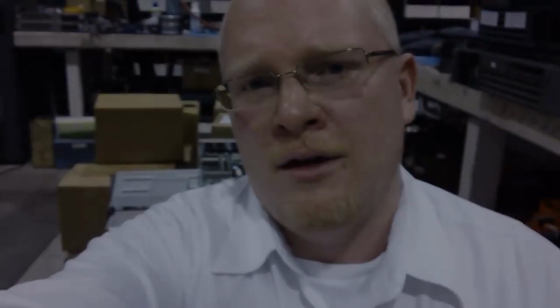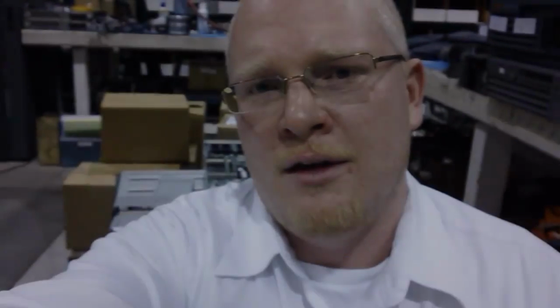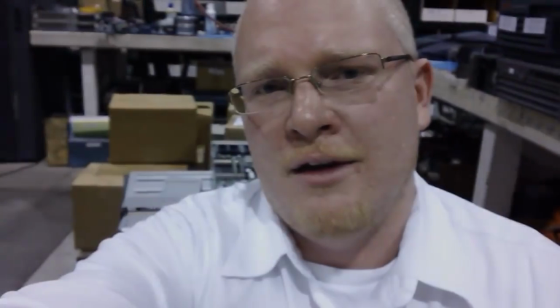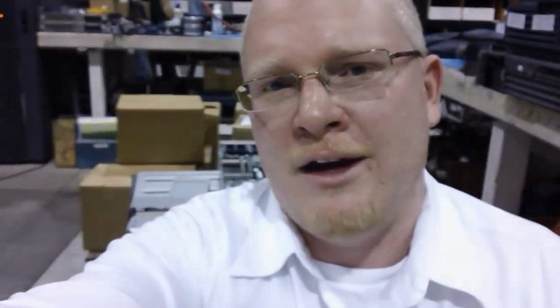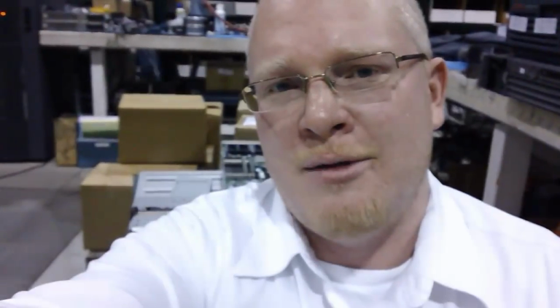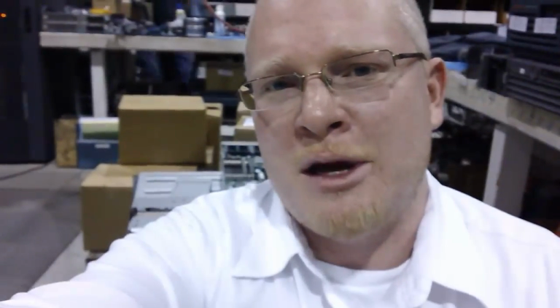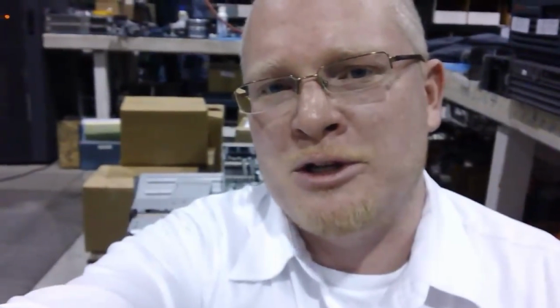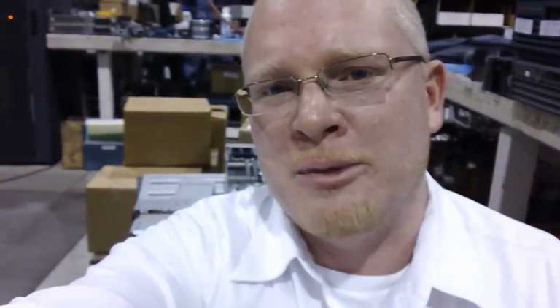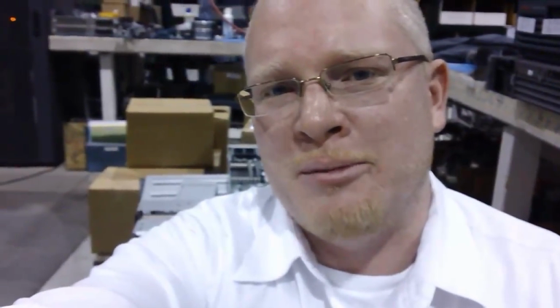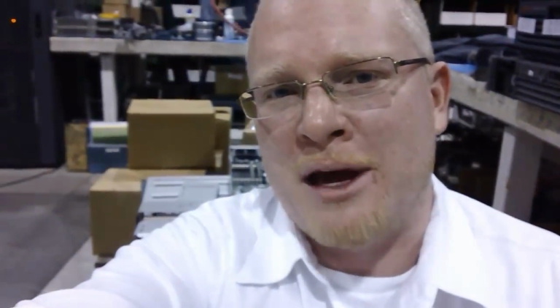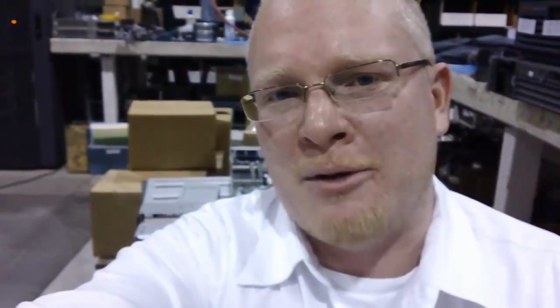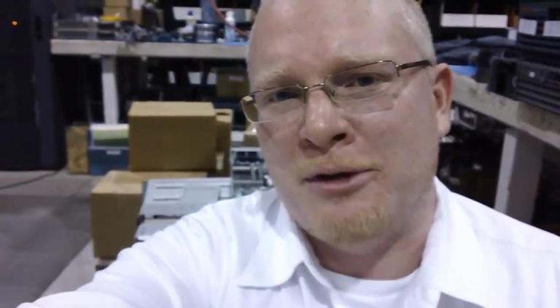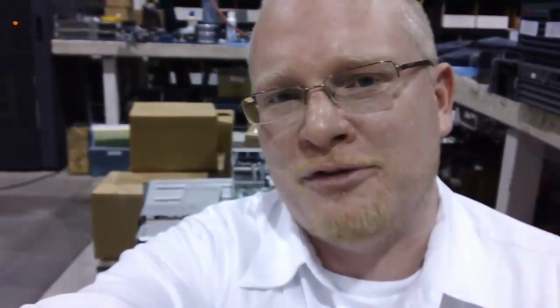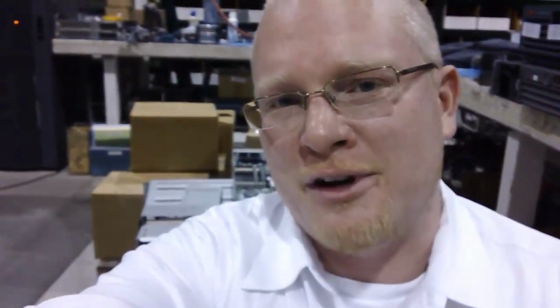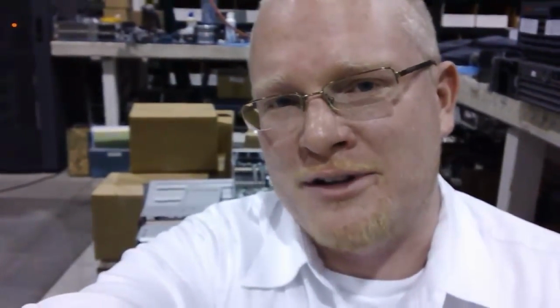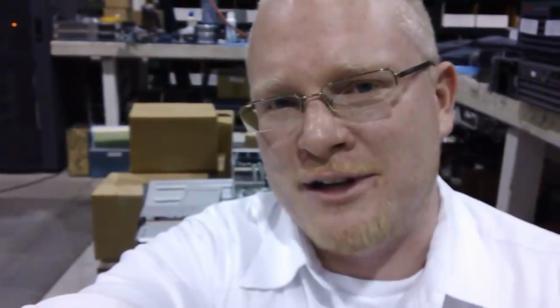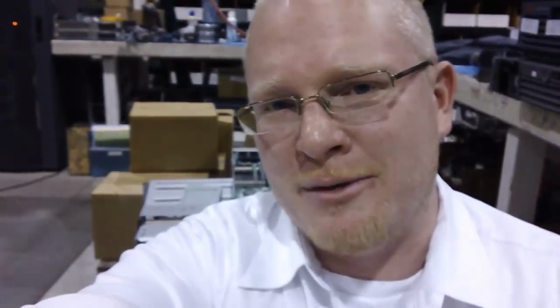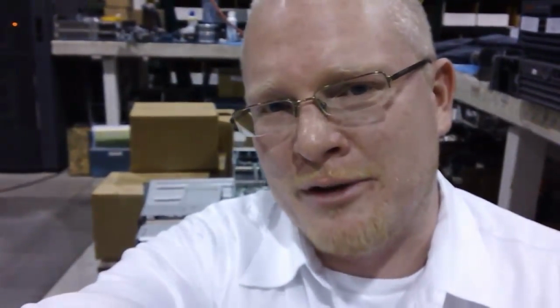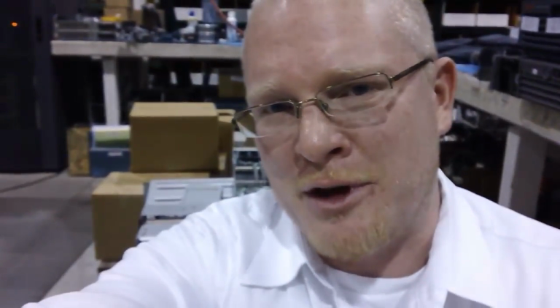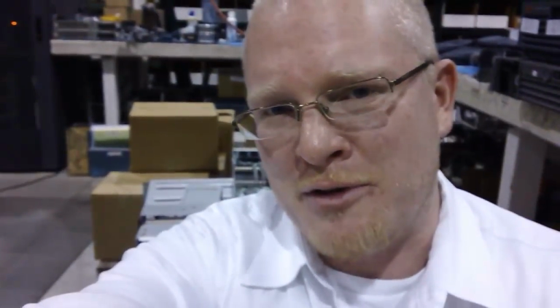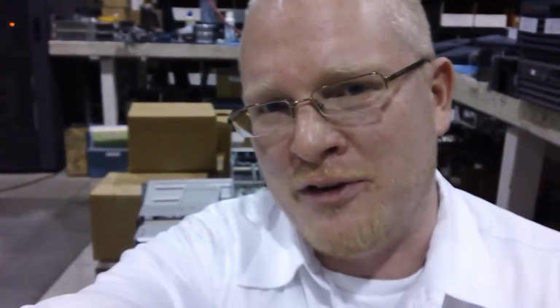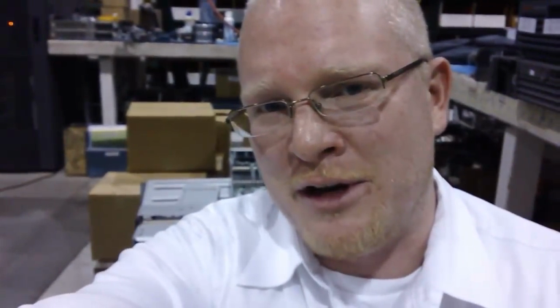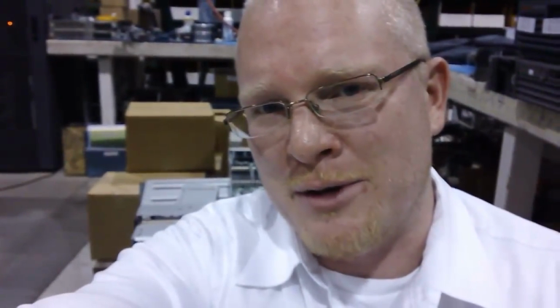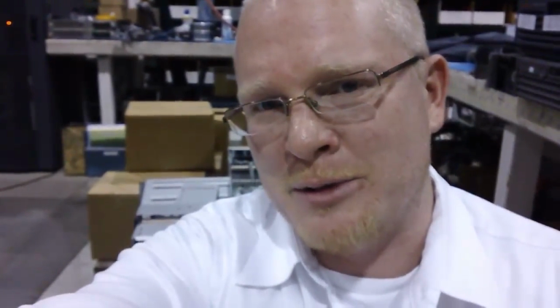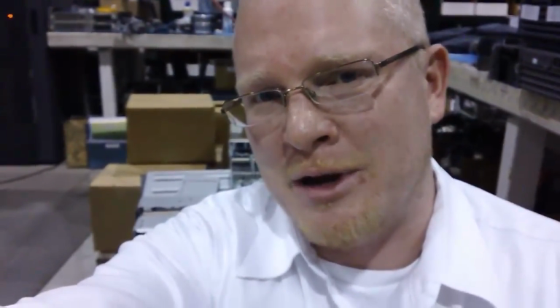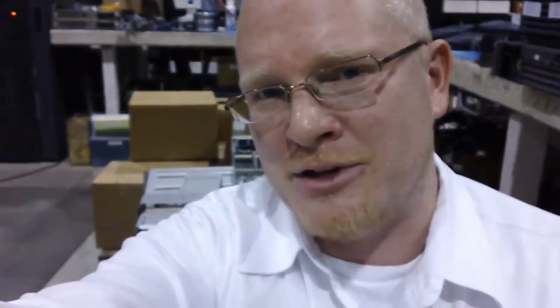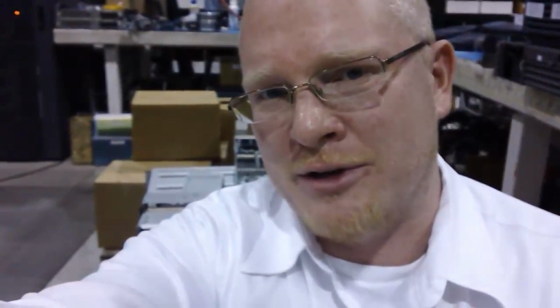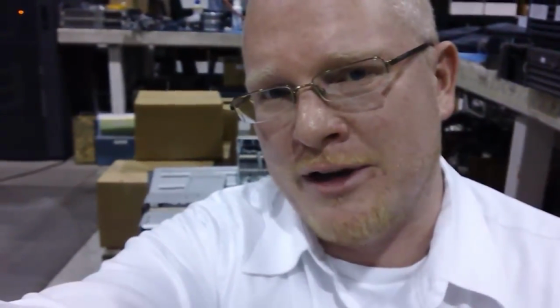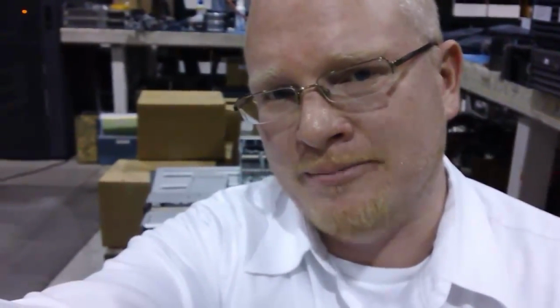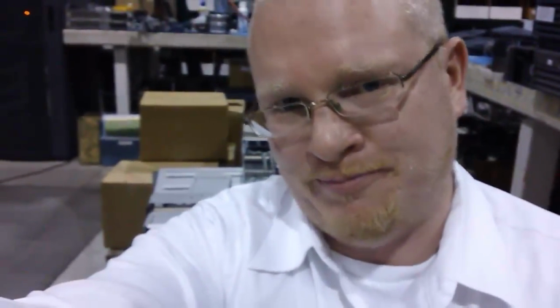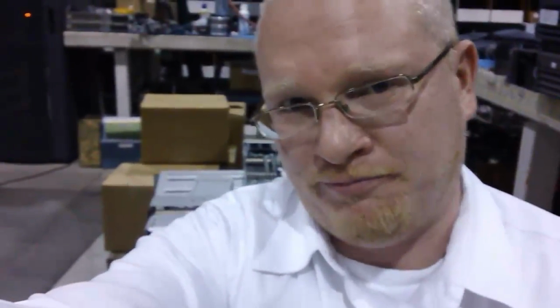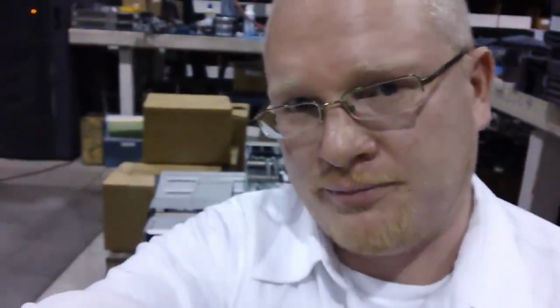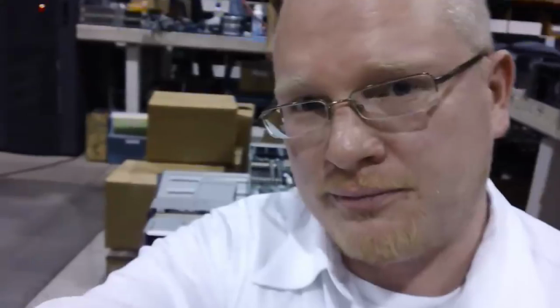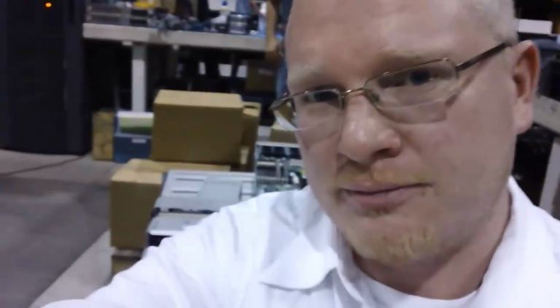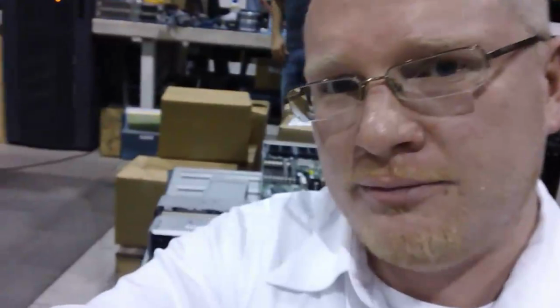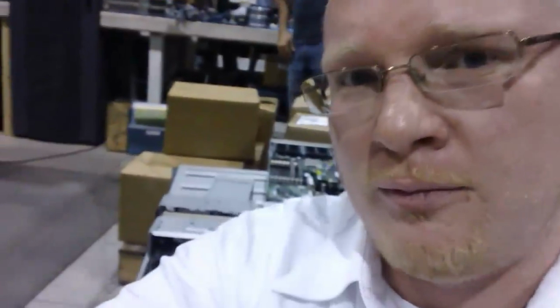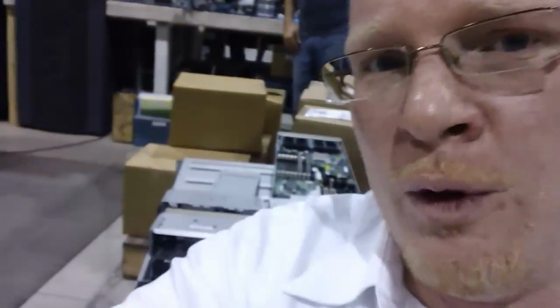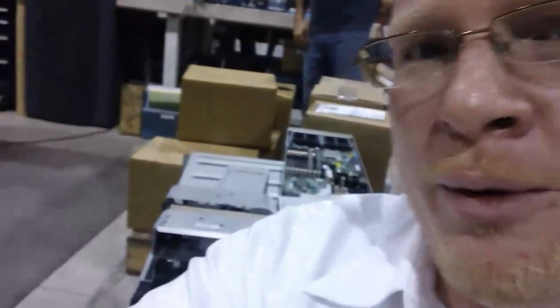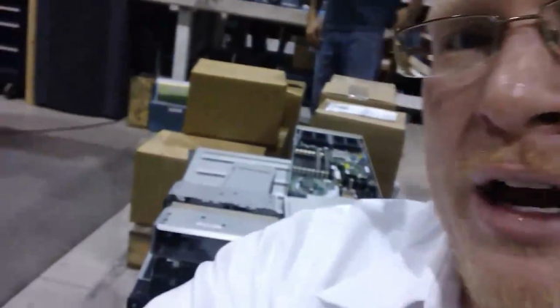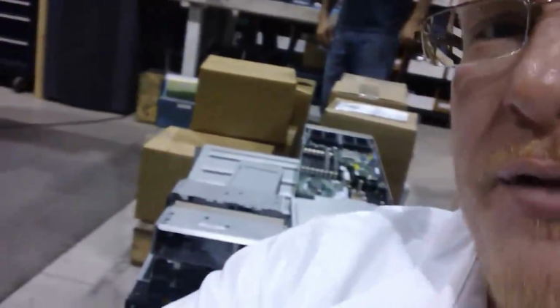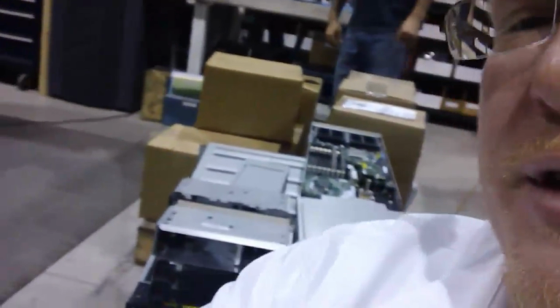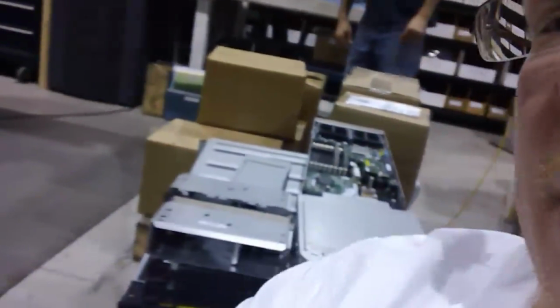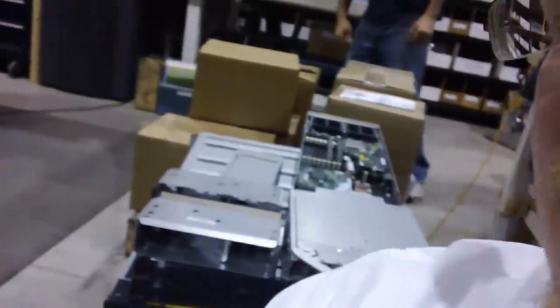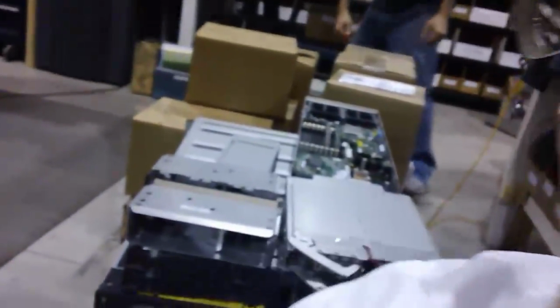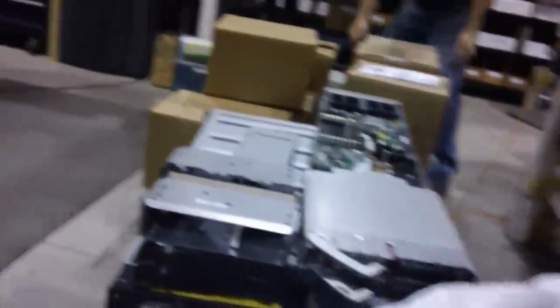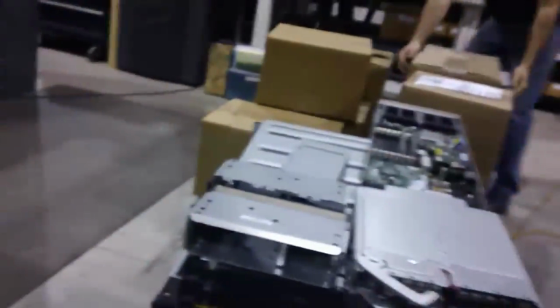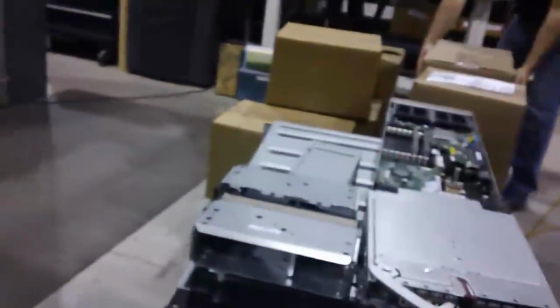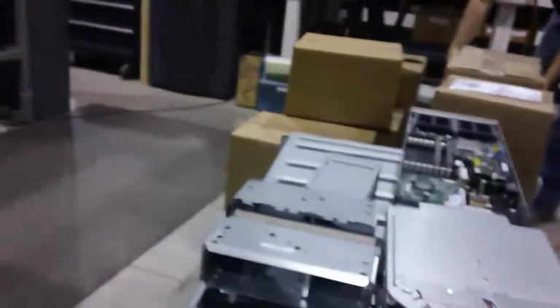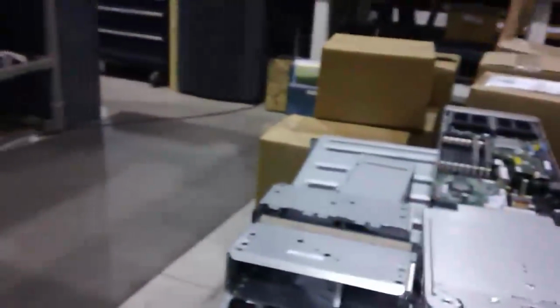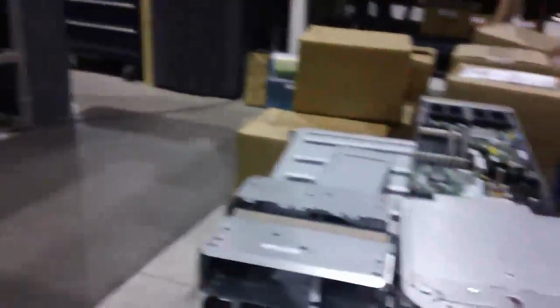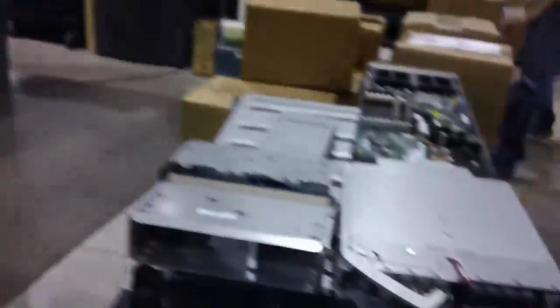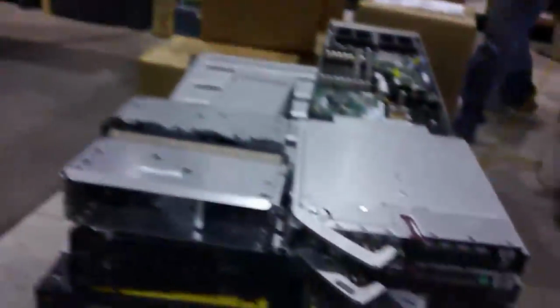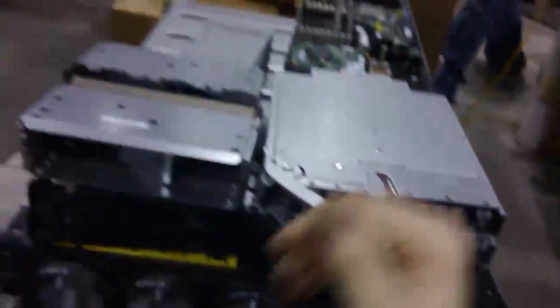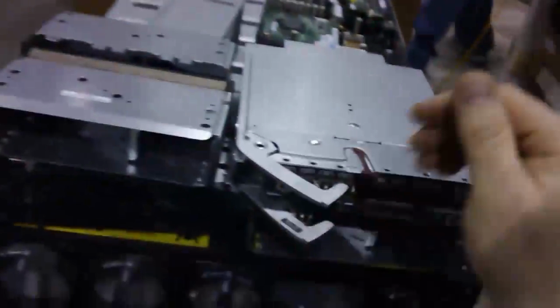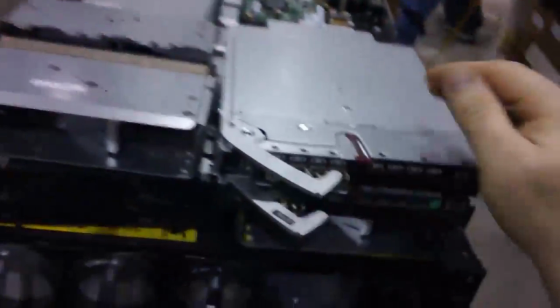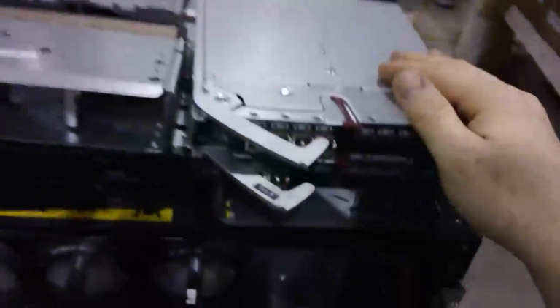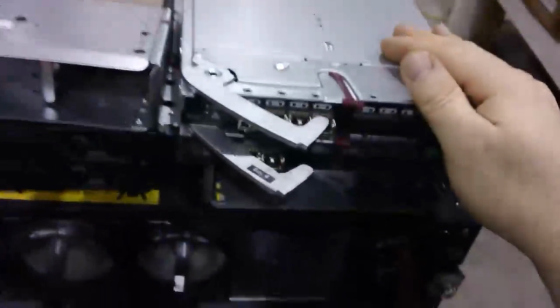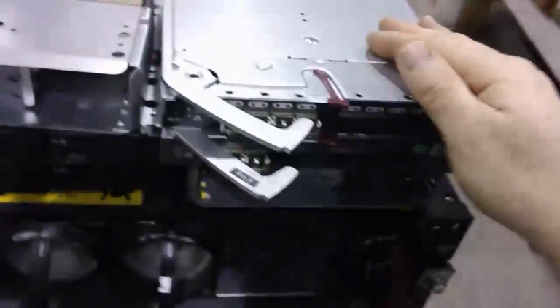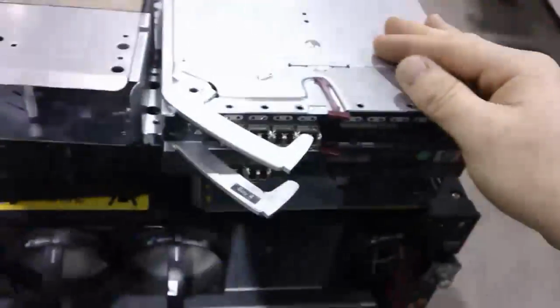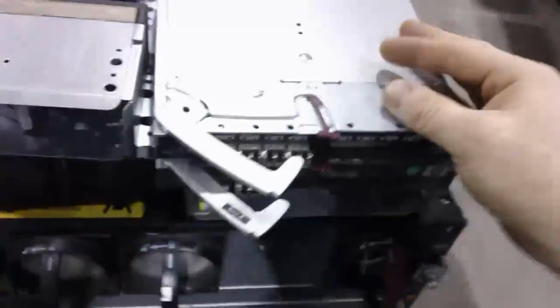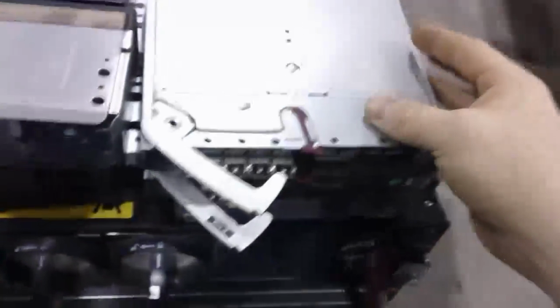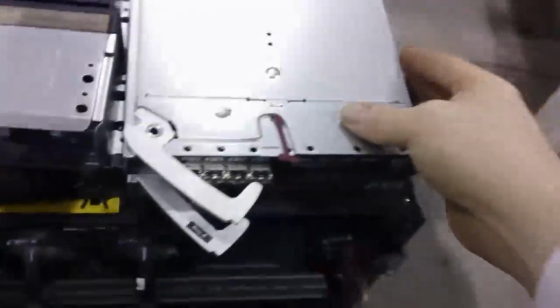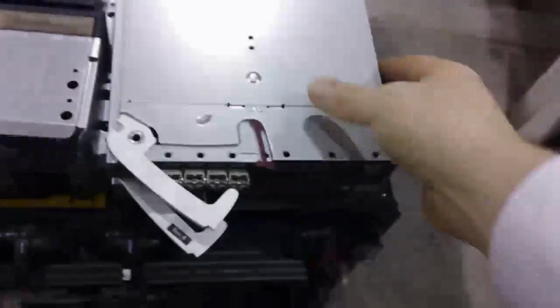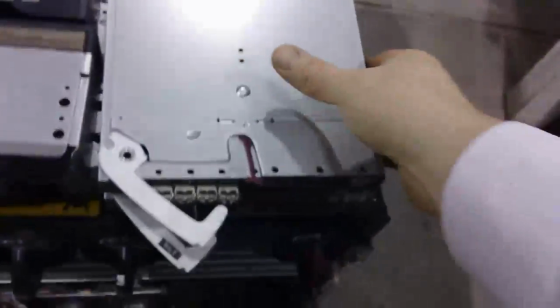Hey, Benjamin back with Frontier with another video special here. What we have today are some interconnect components for the back of the C7000.